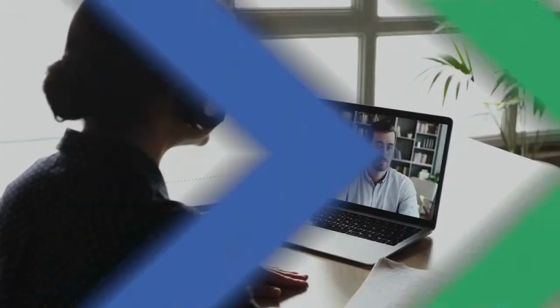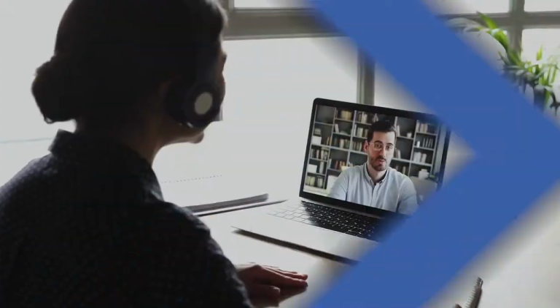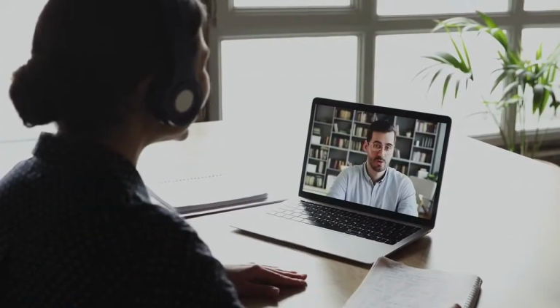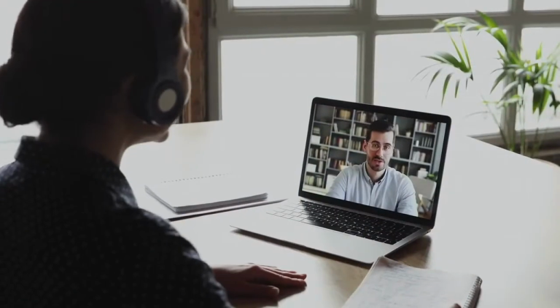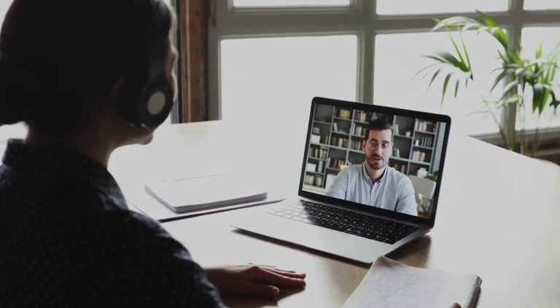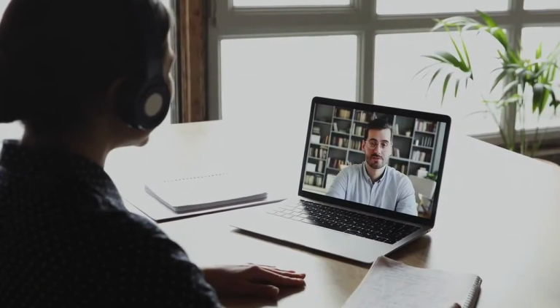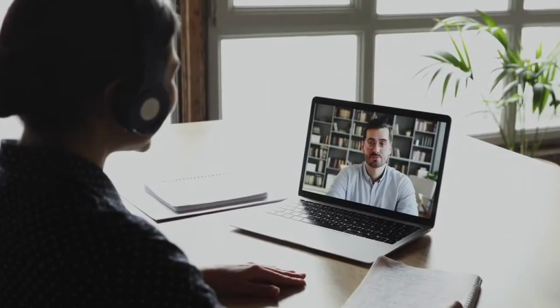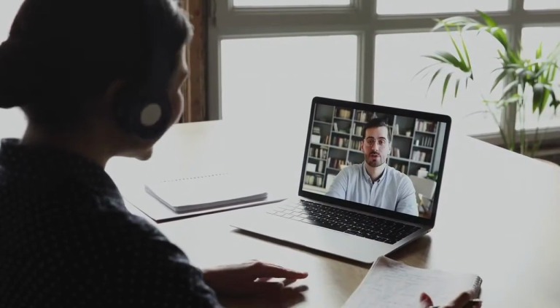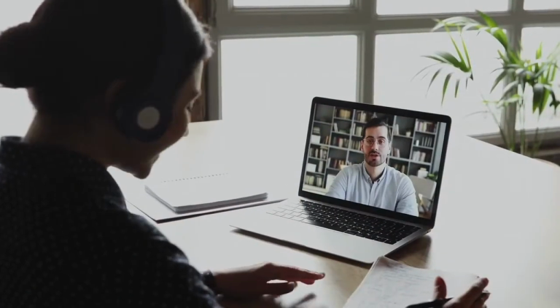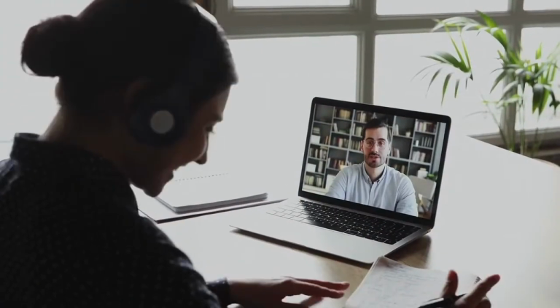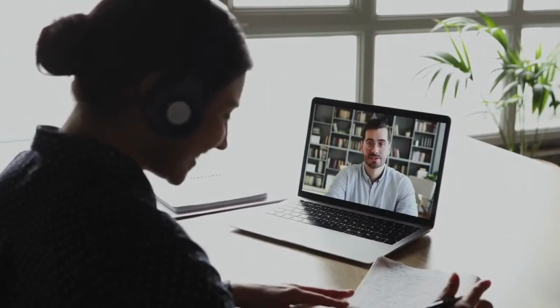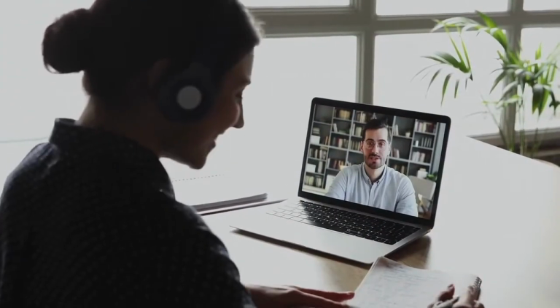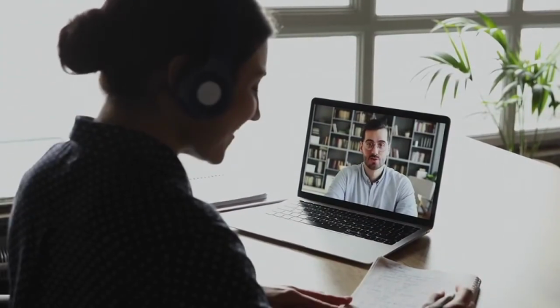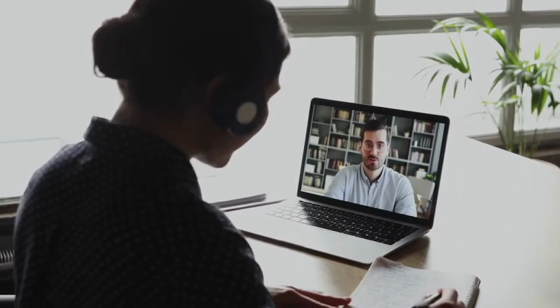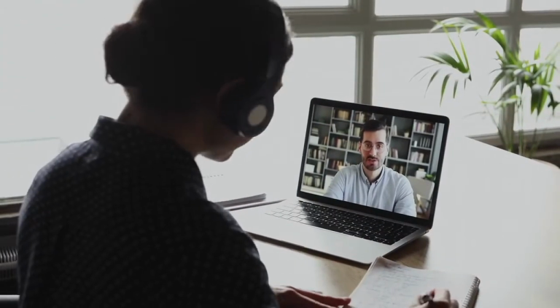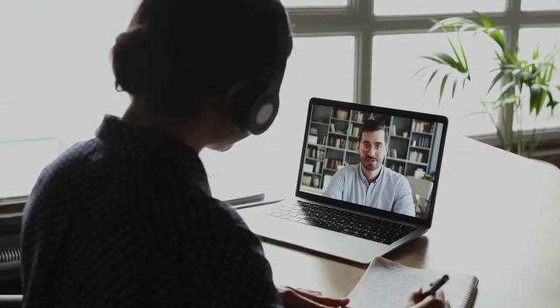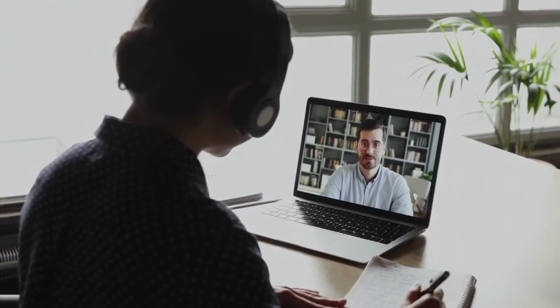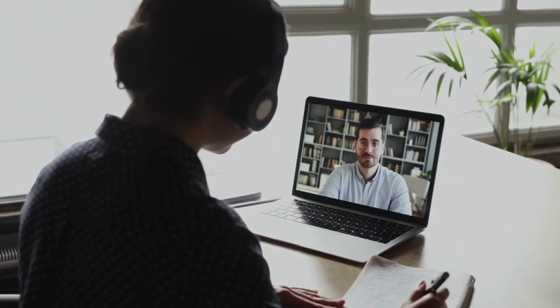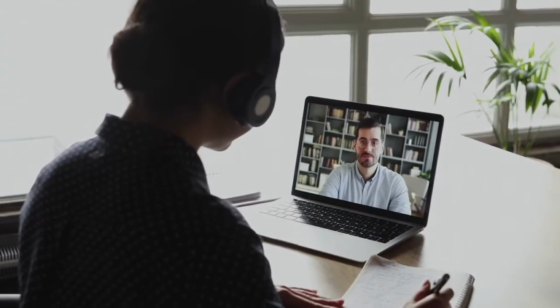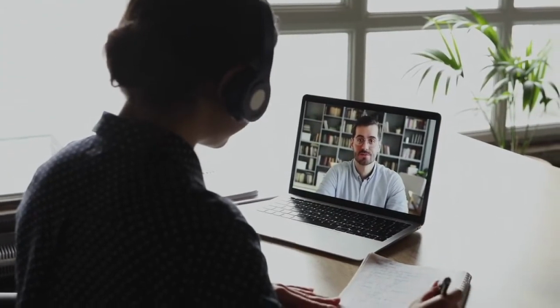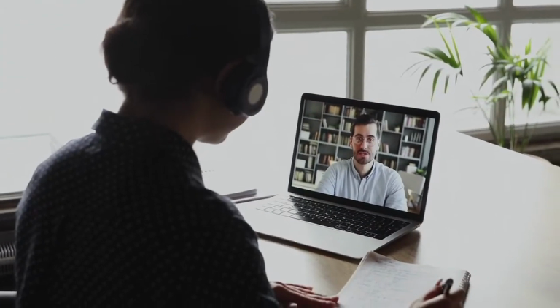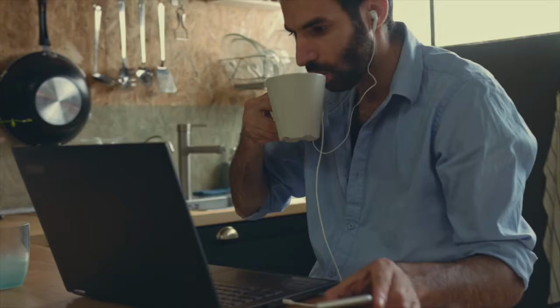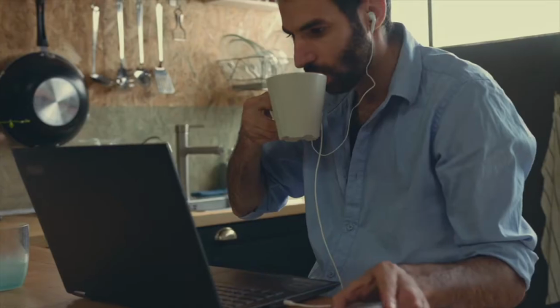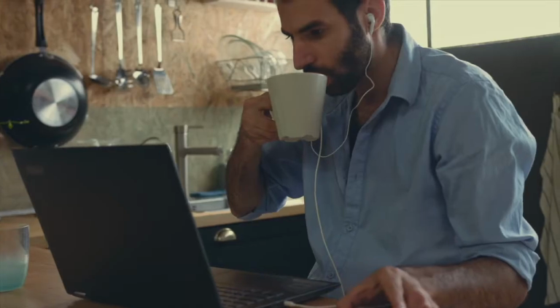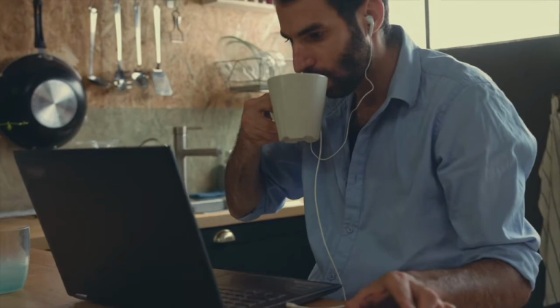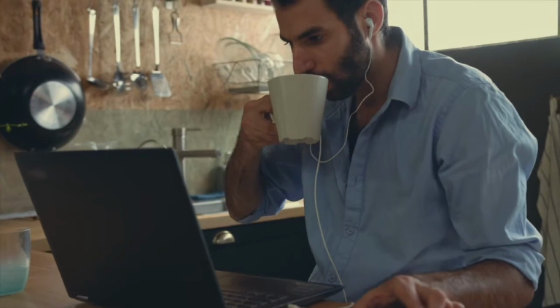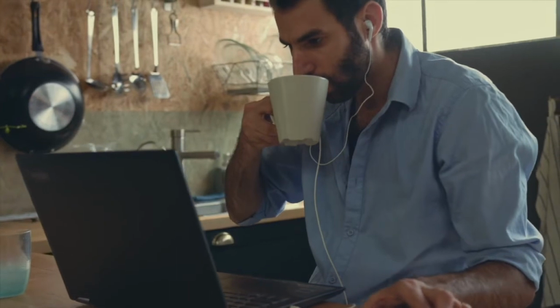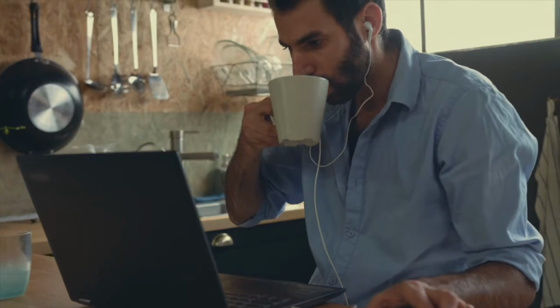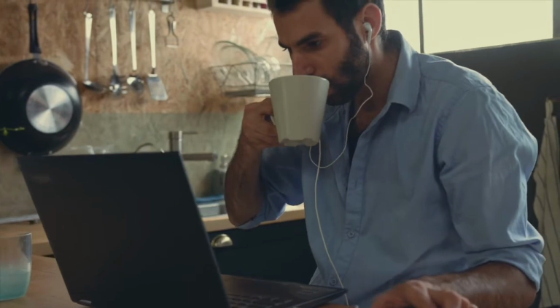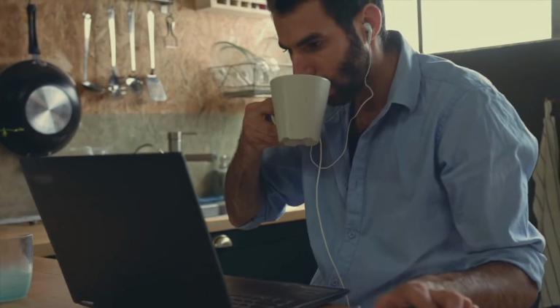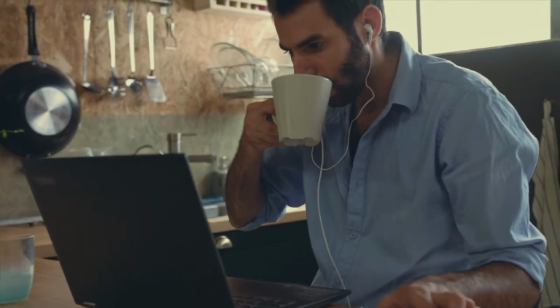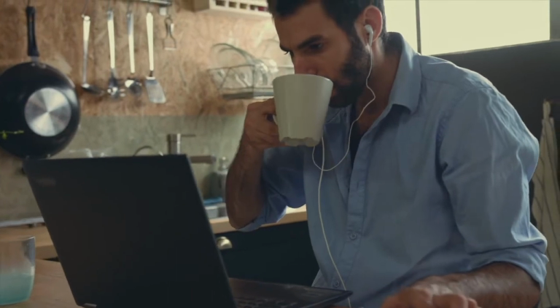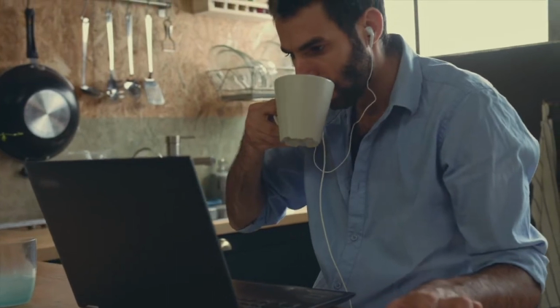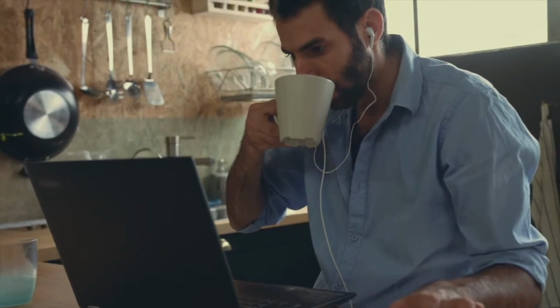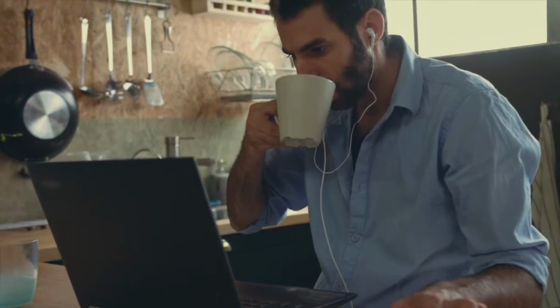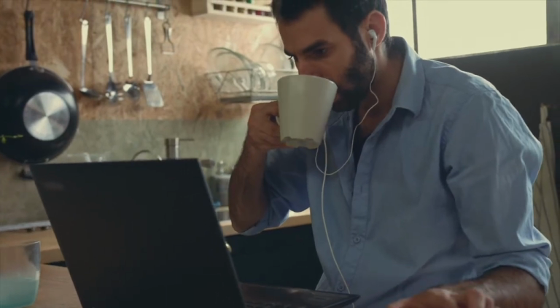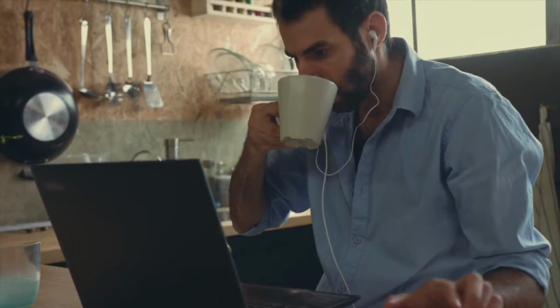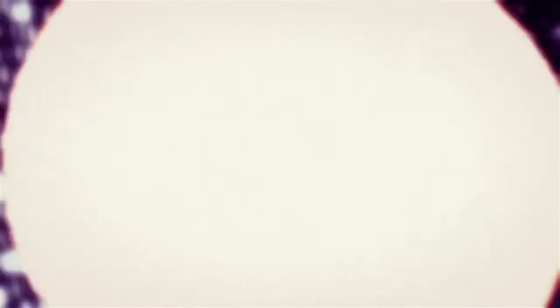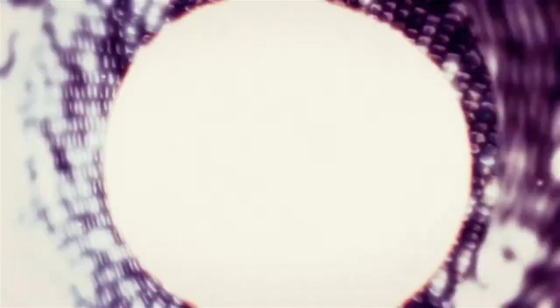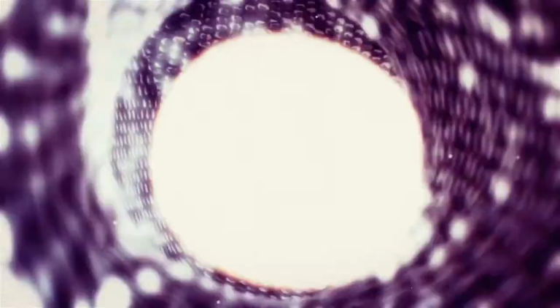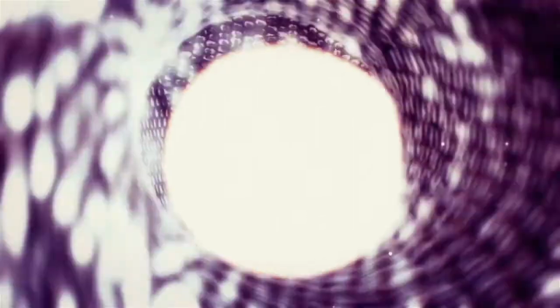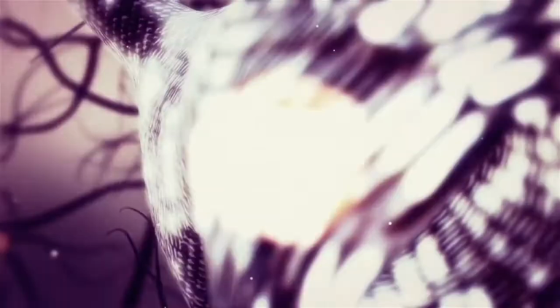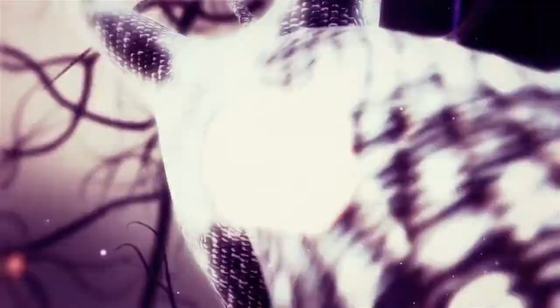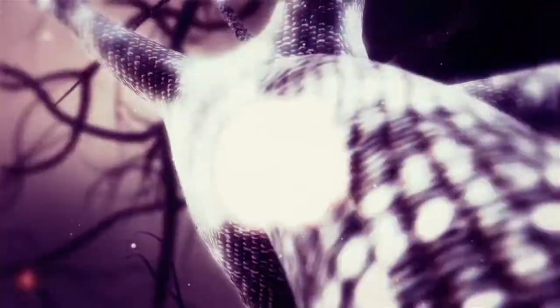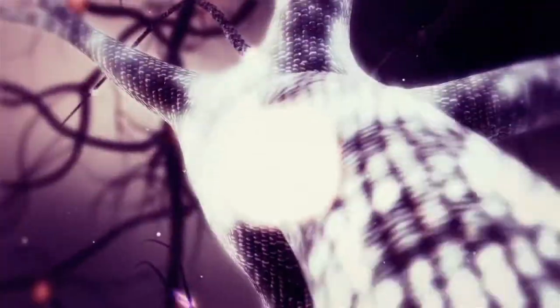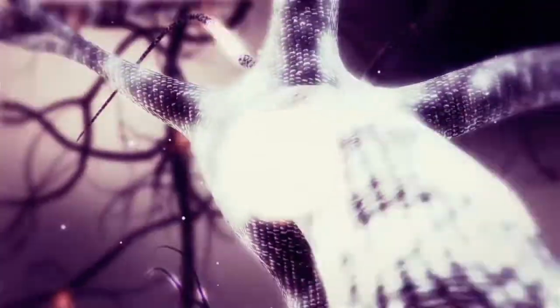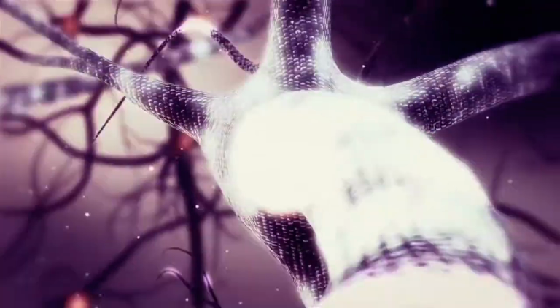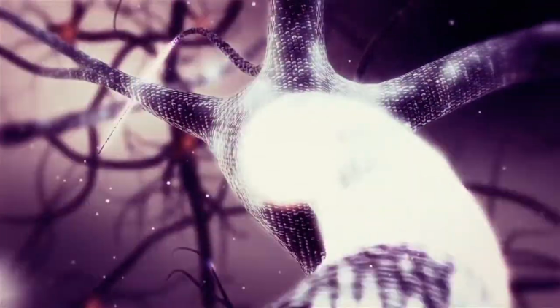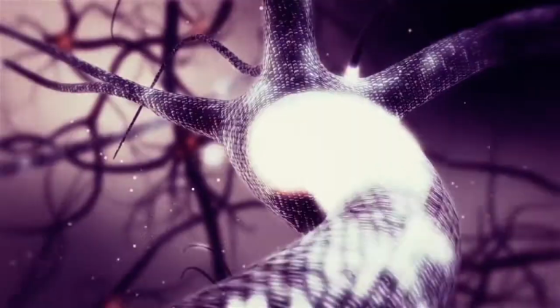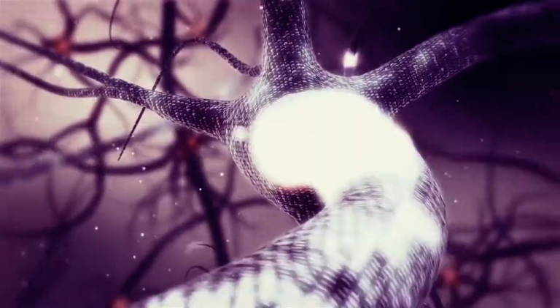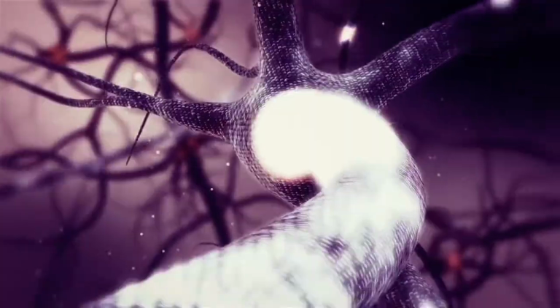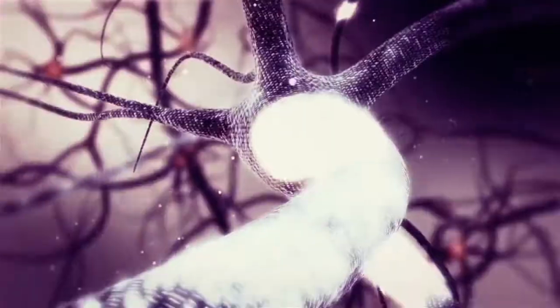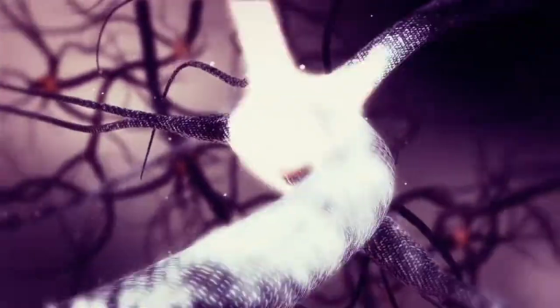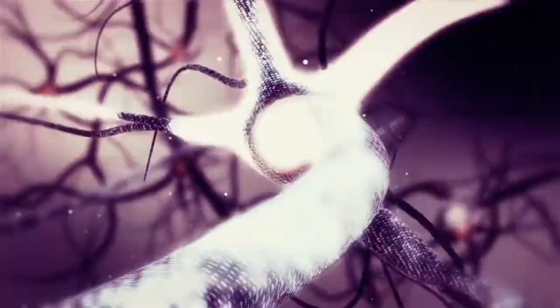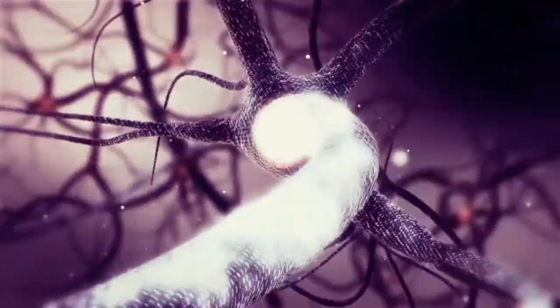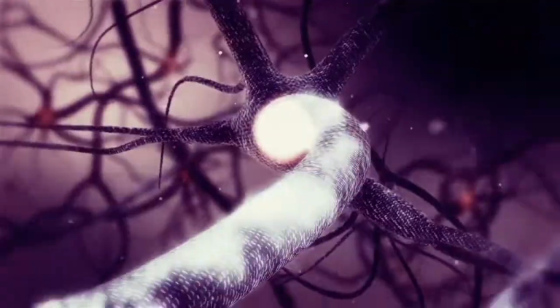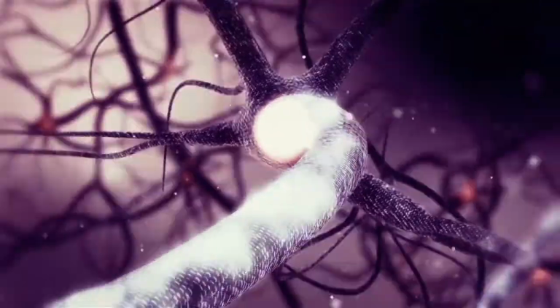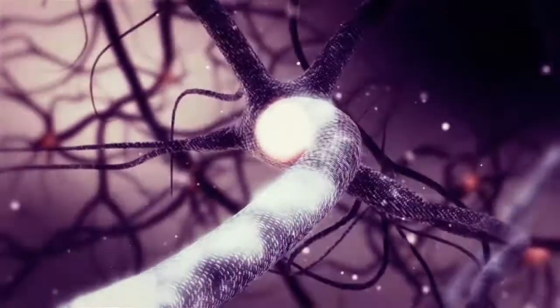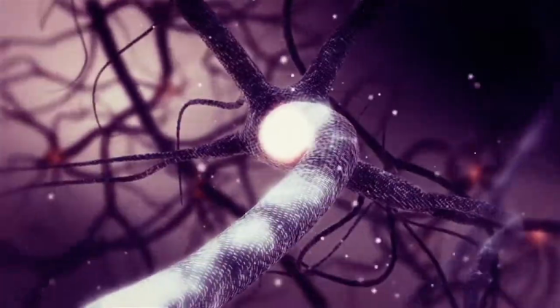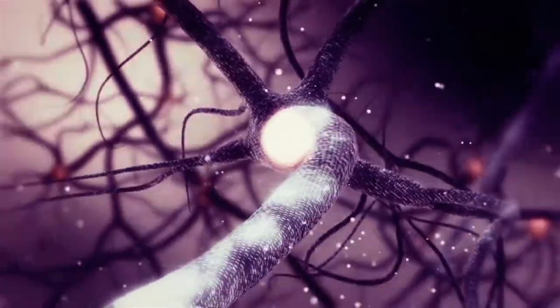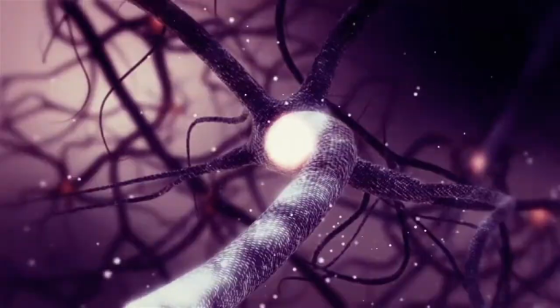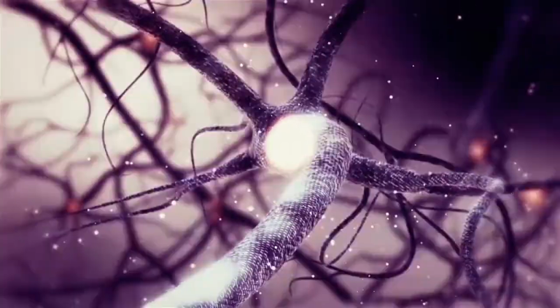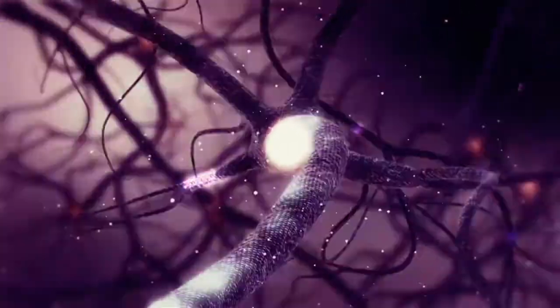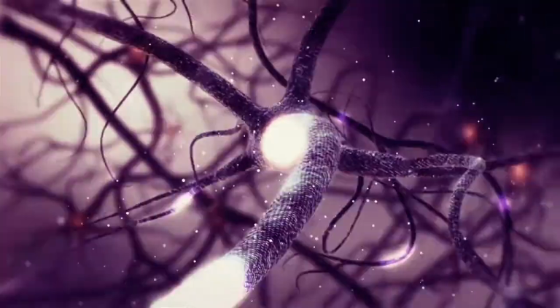Personalized ThinkX coaching takes advantage of your brain's ability to learn and relearn, creating new neural pathways.